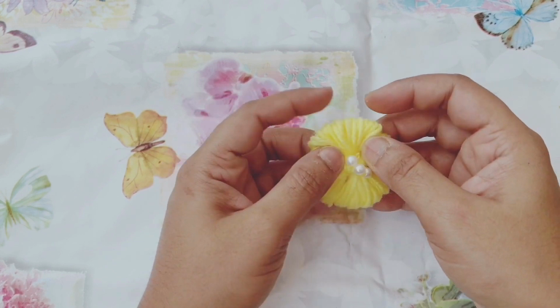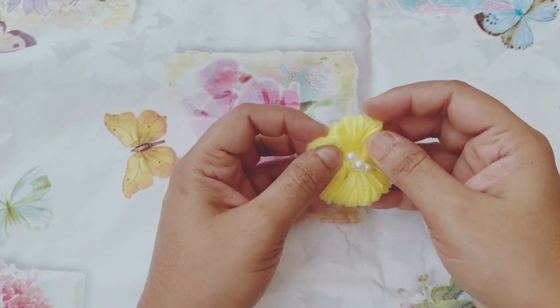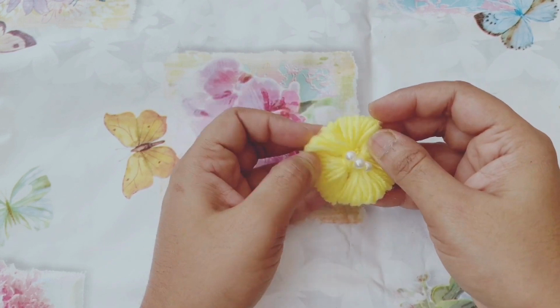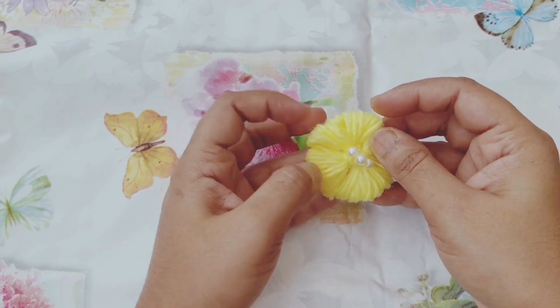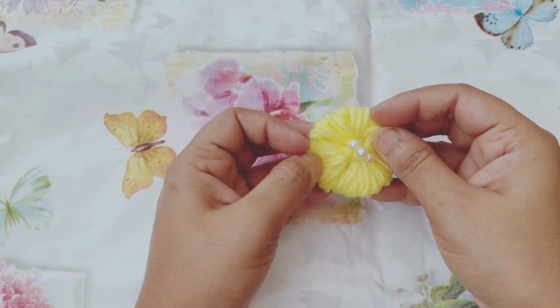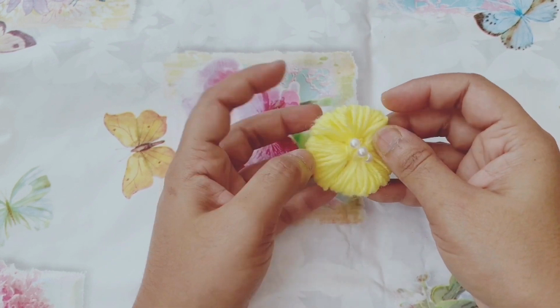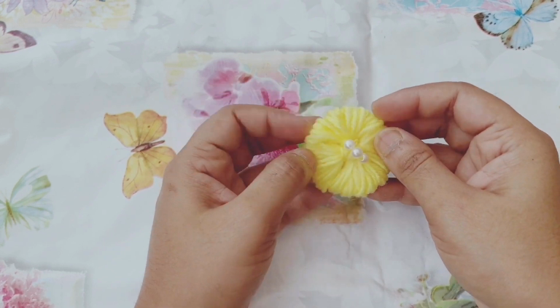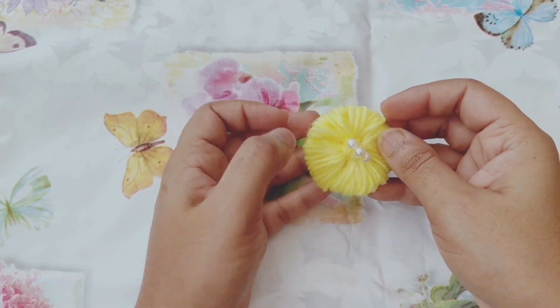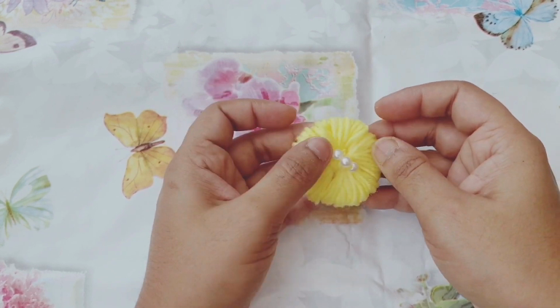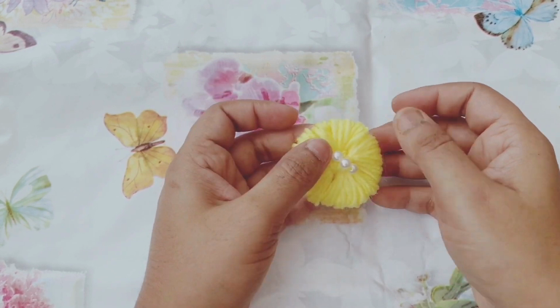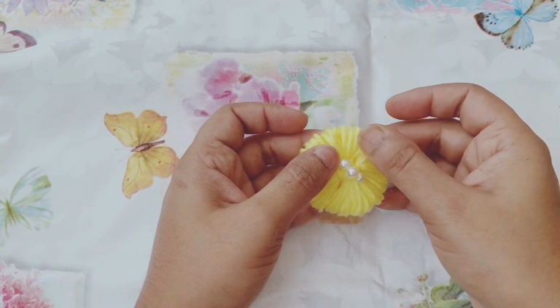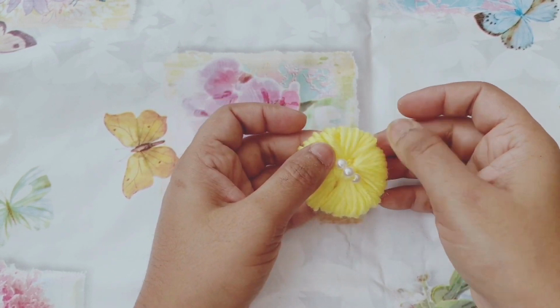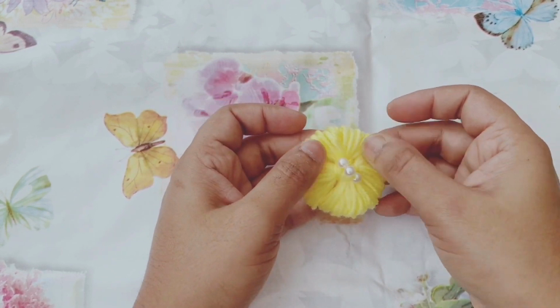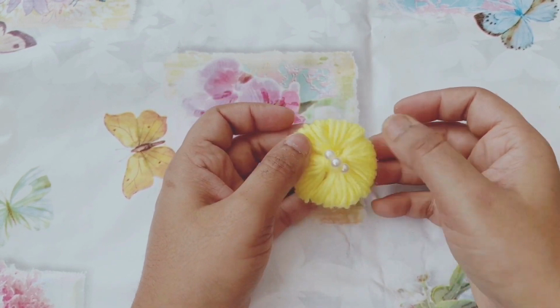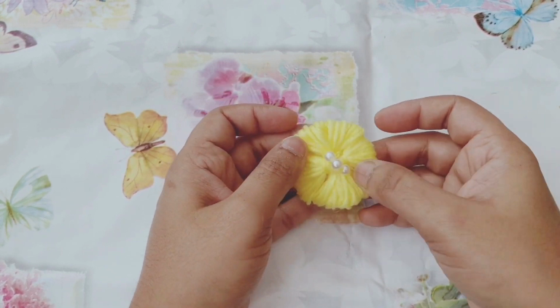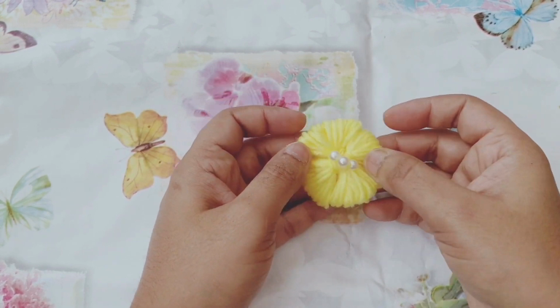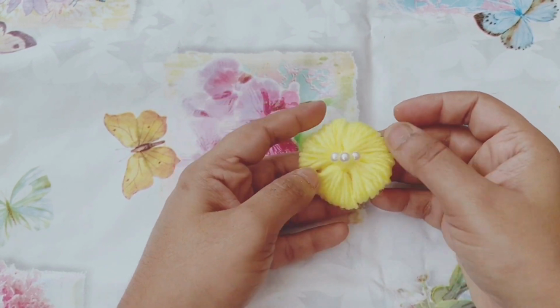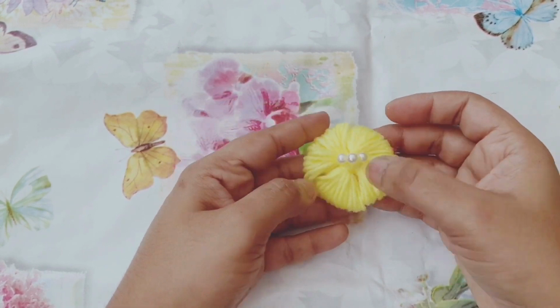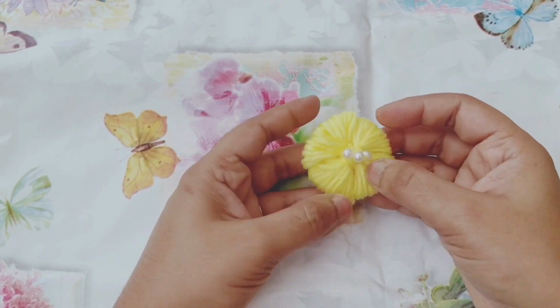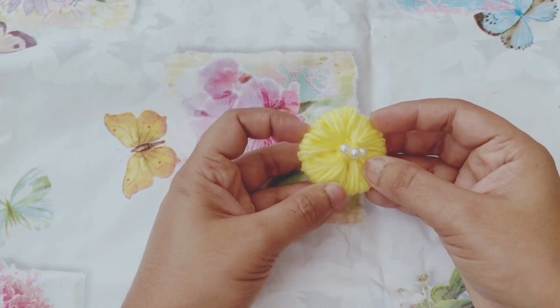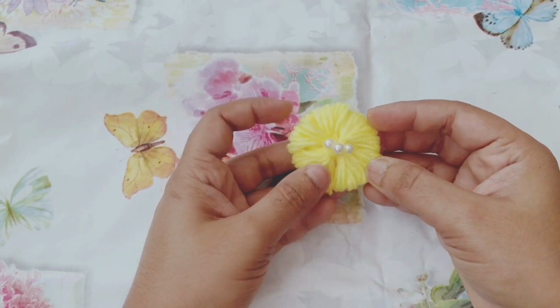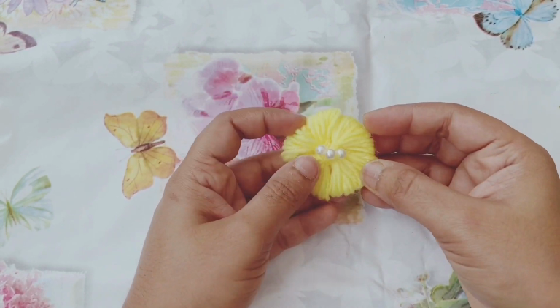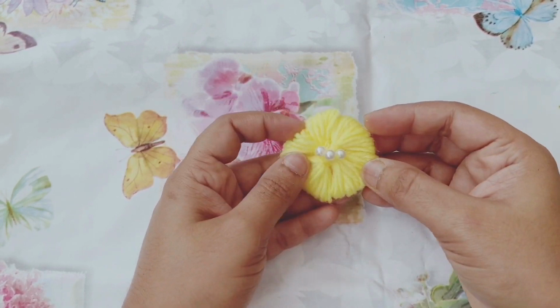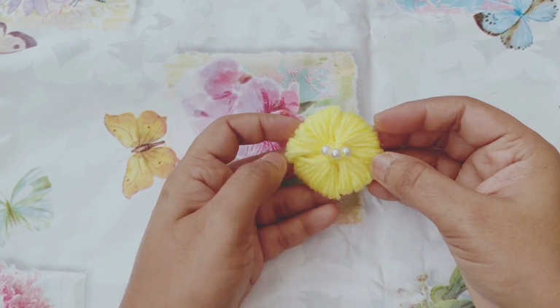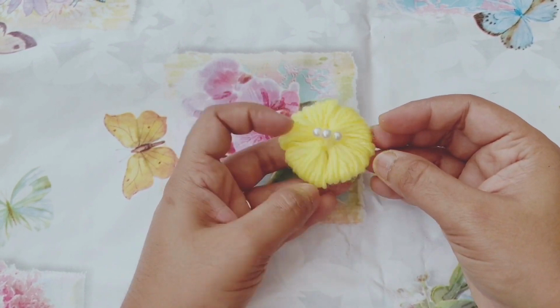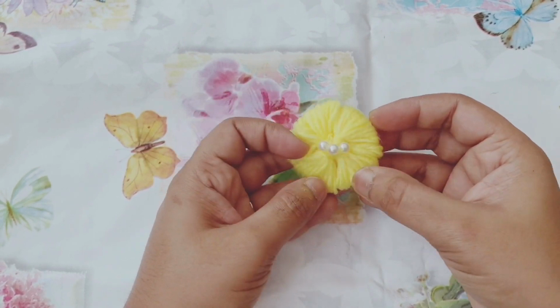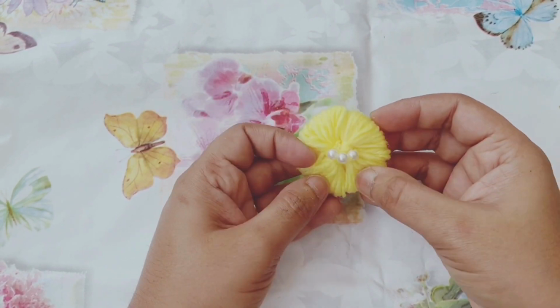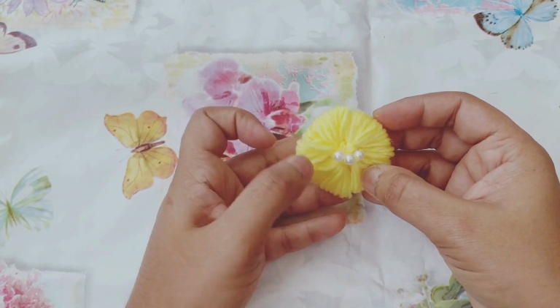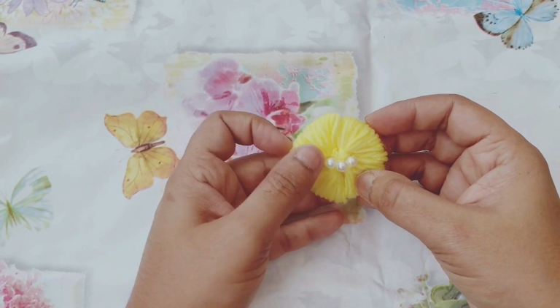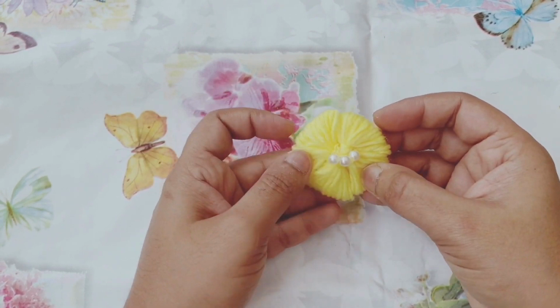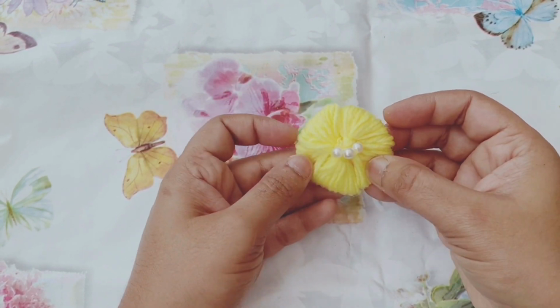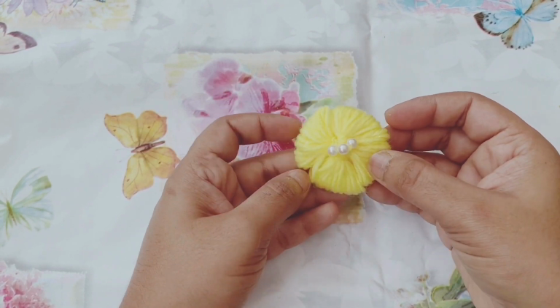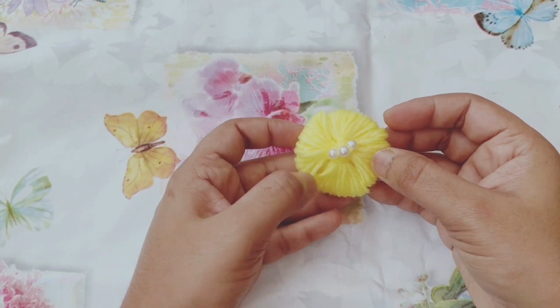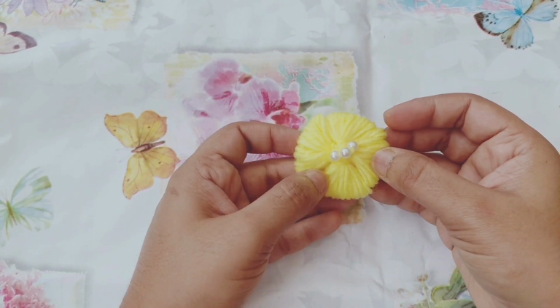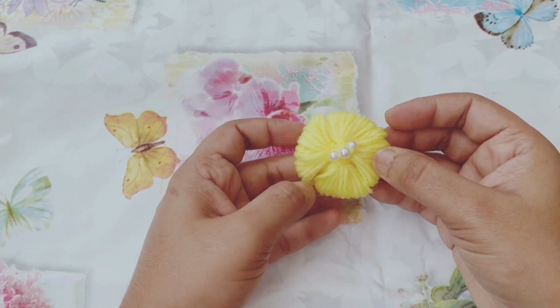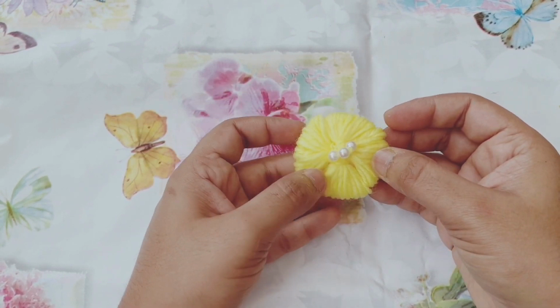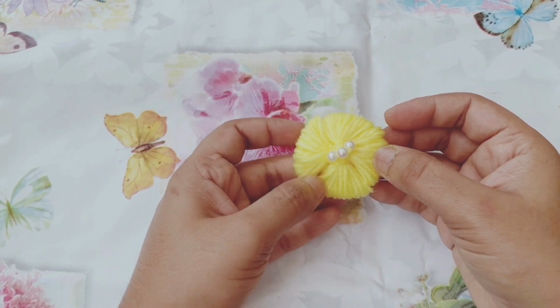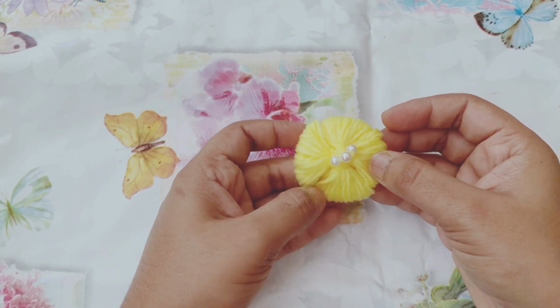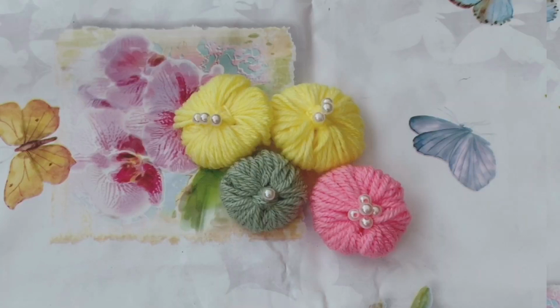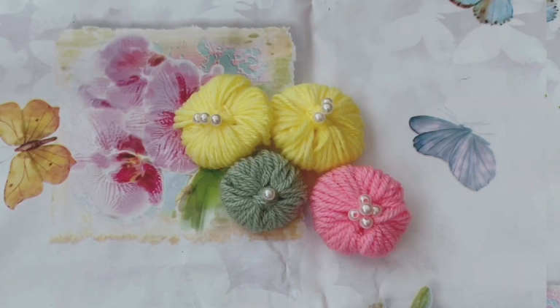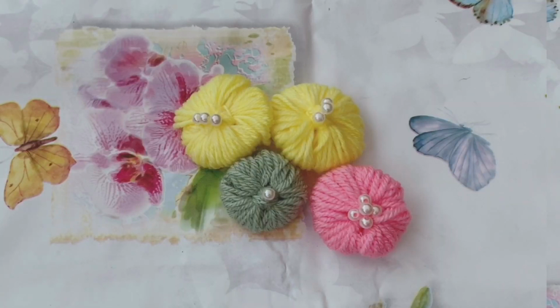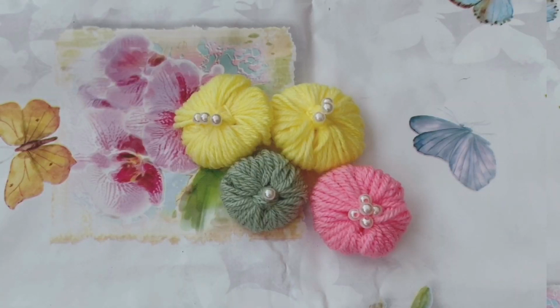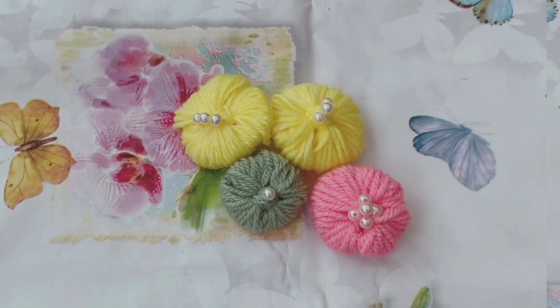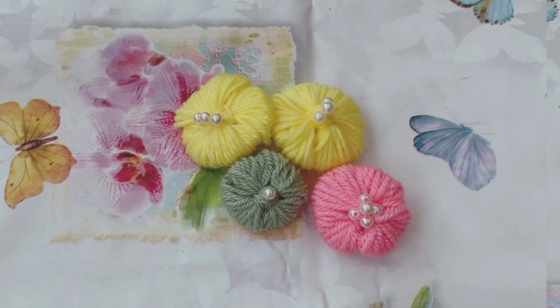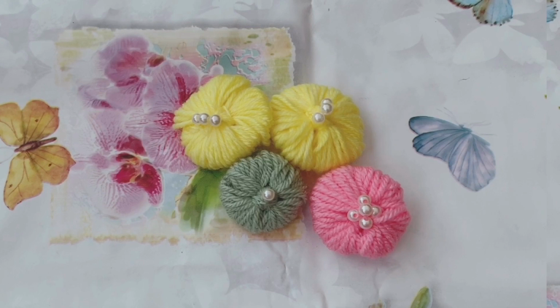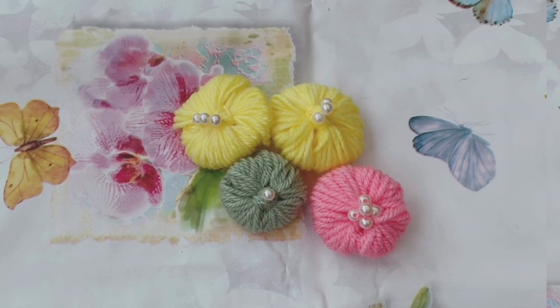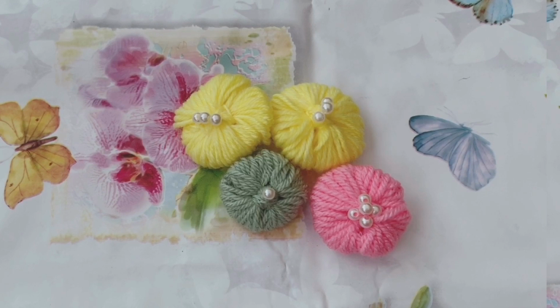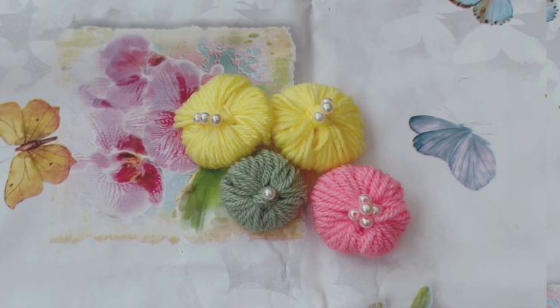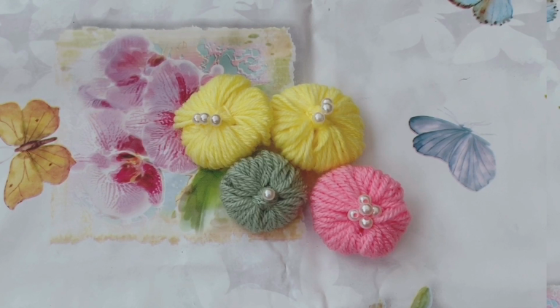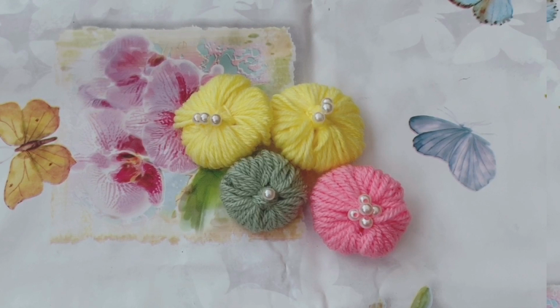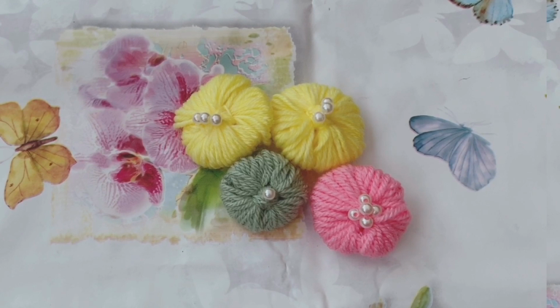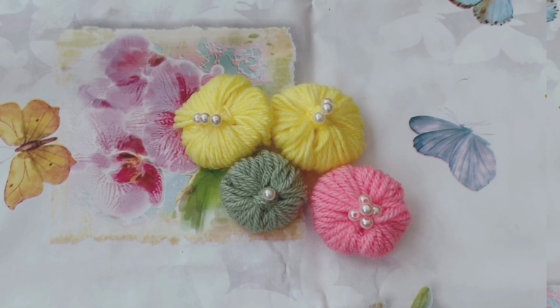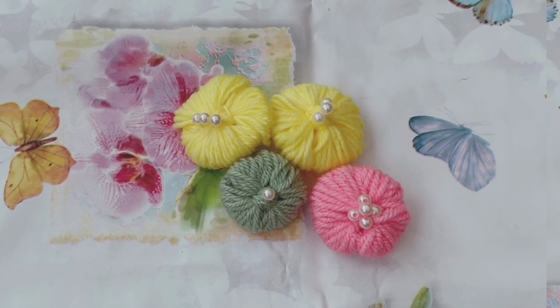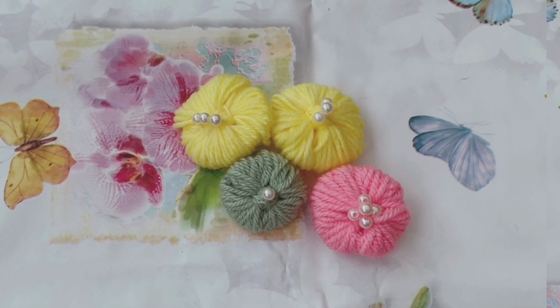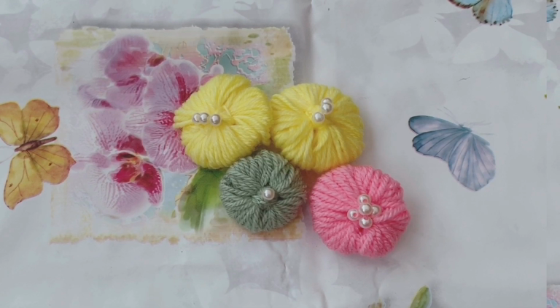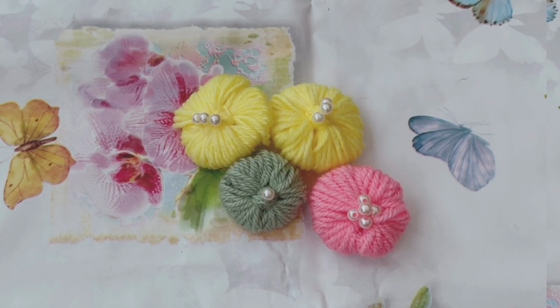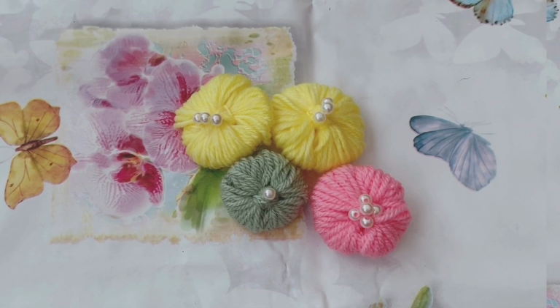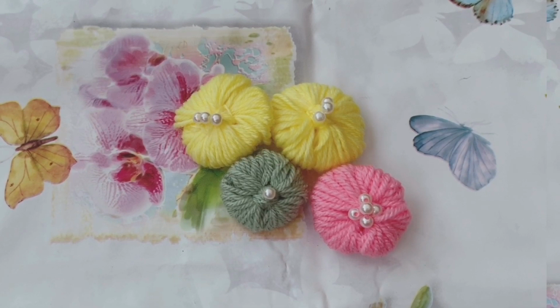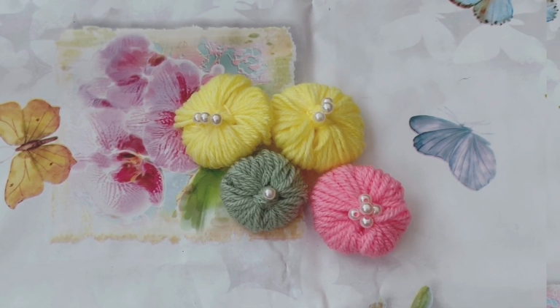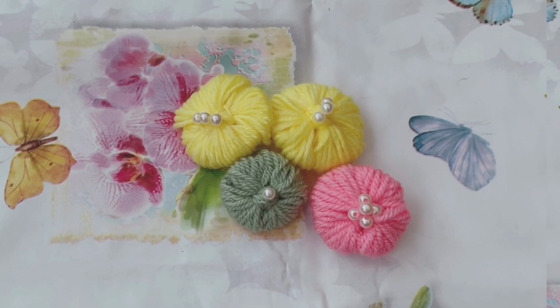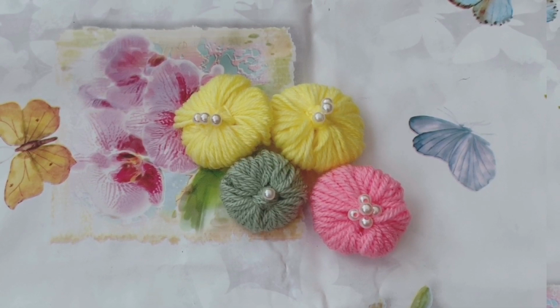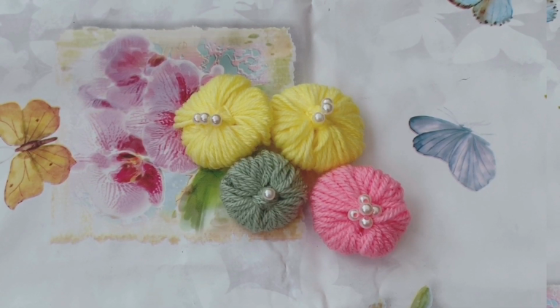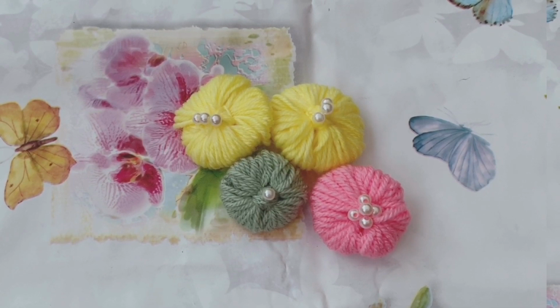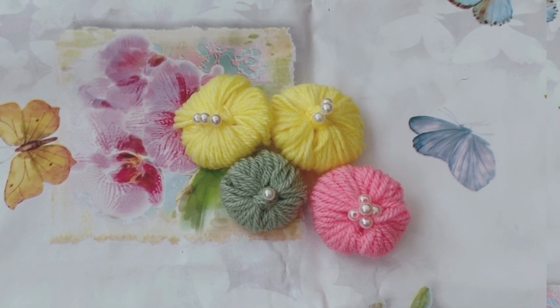Hope you all enjoyed making the pom pom flowers with me. Take care and bye for now.